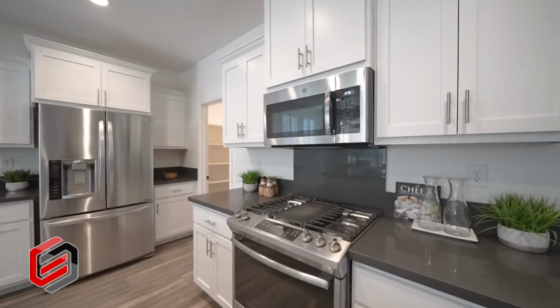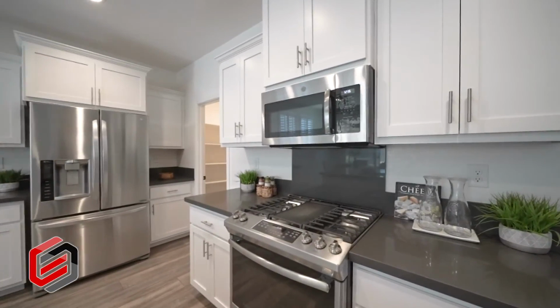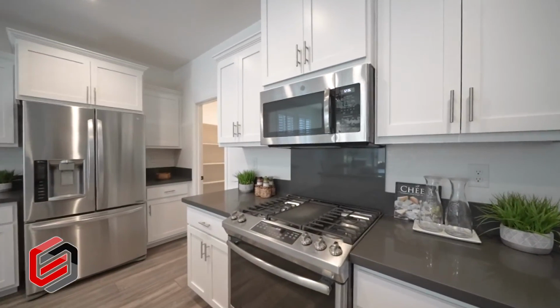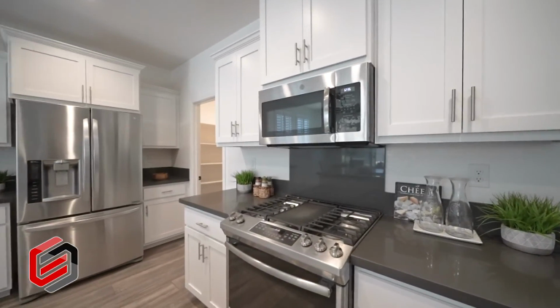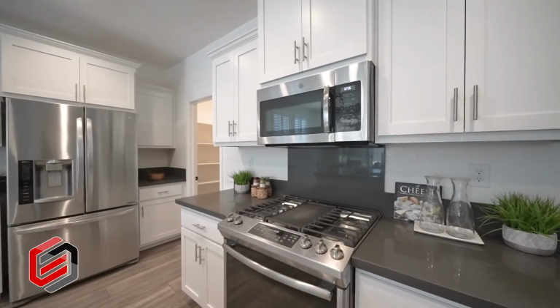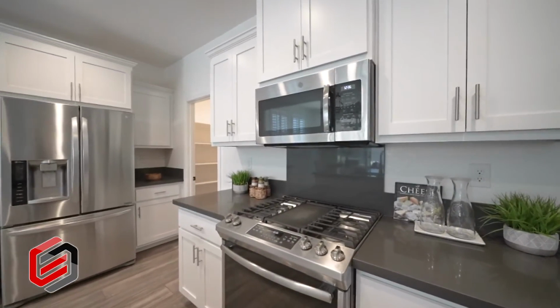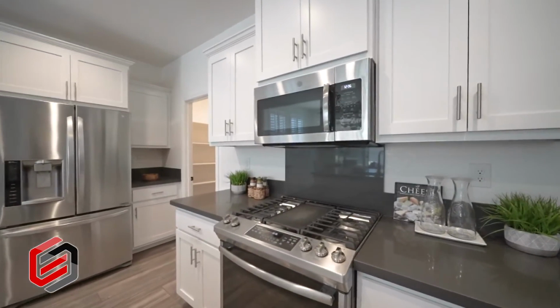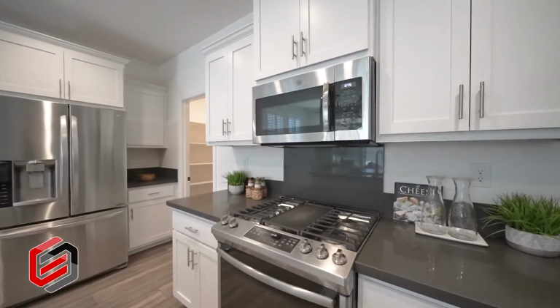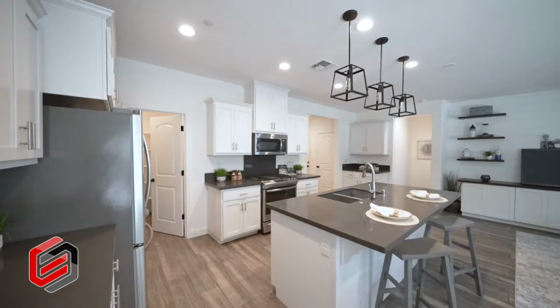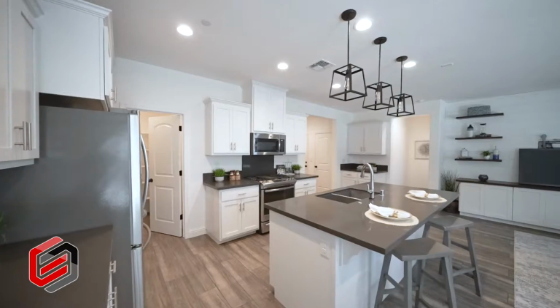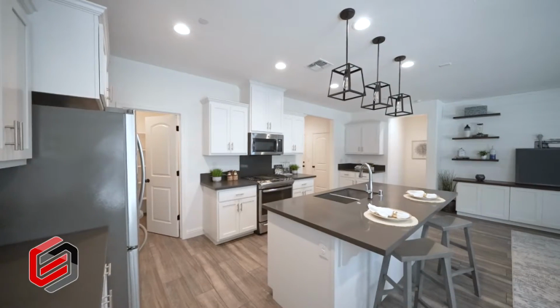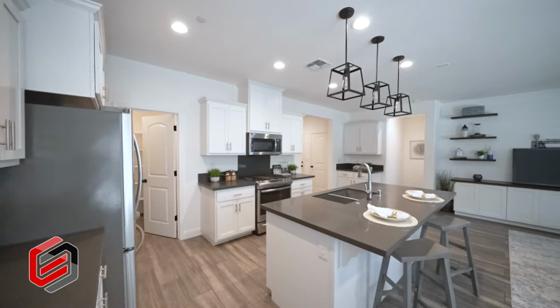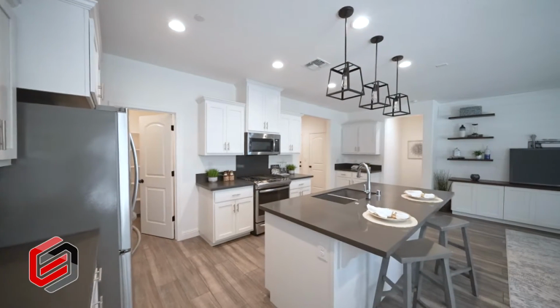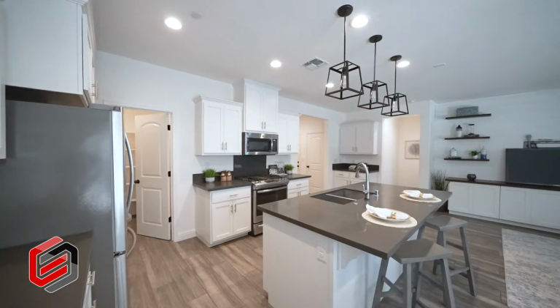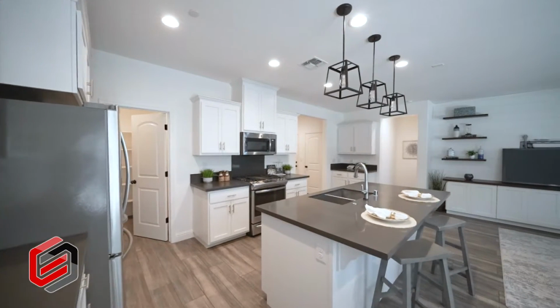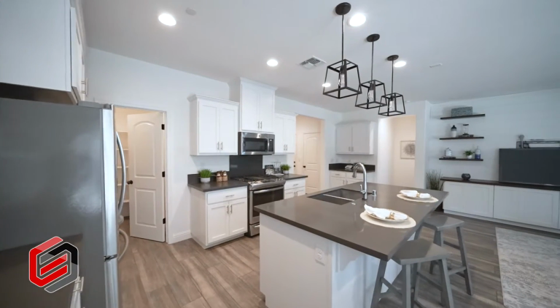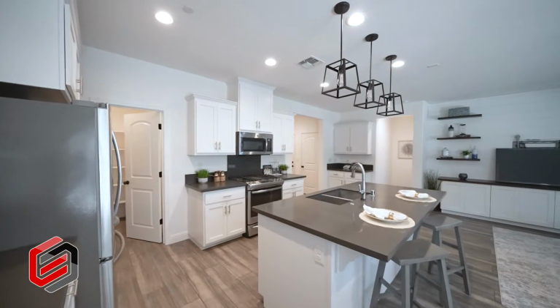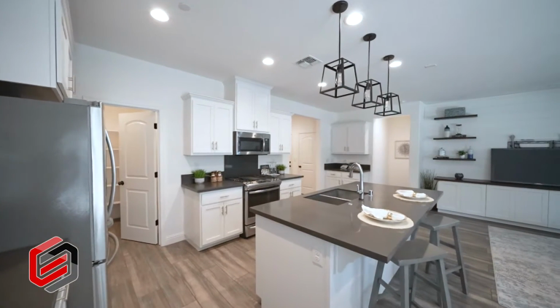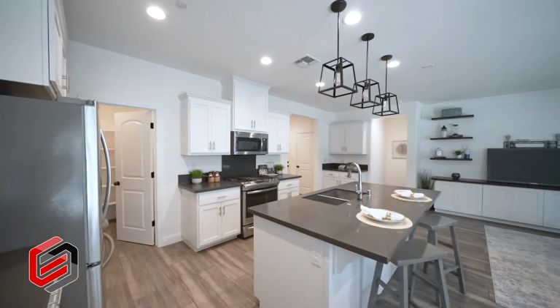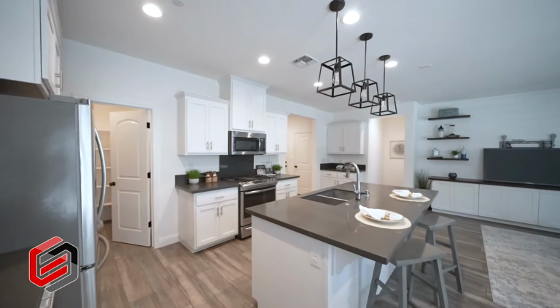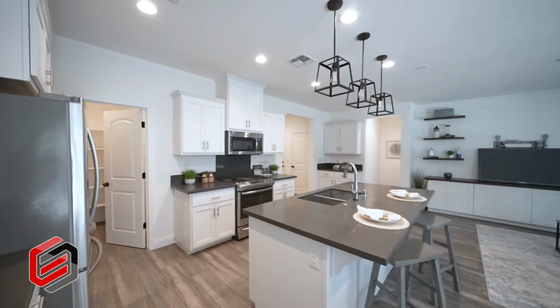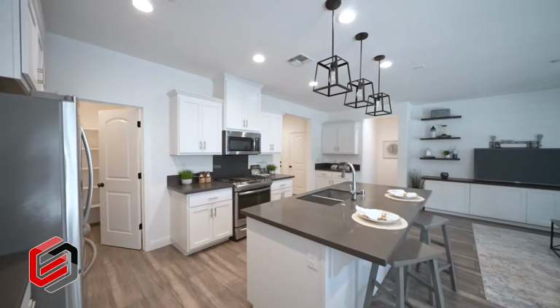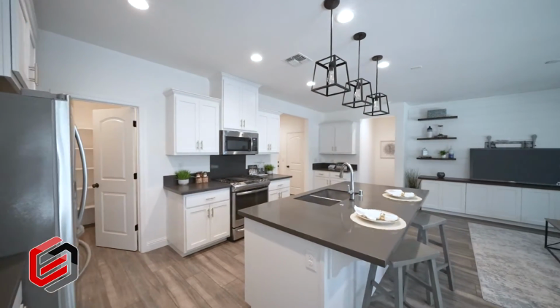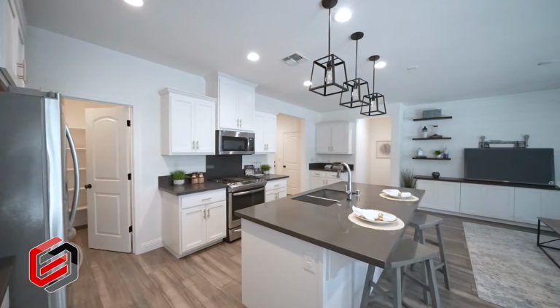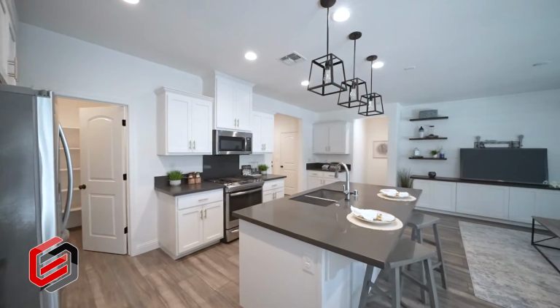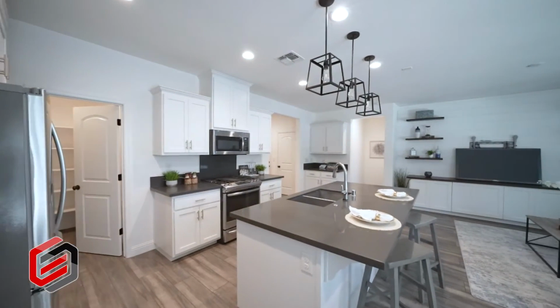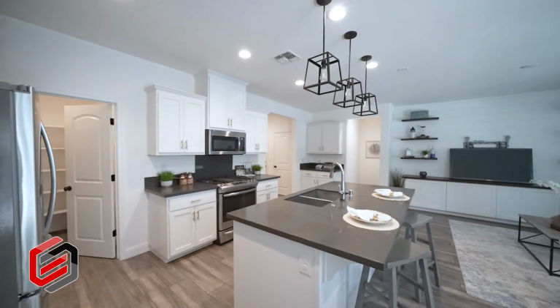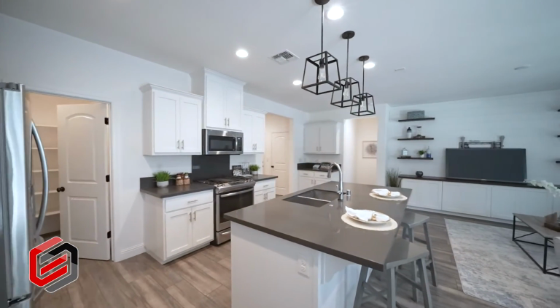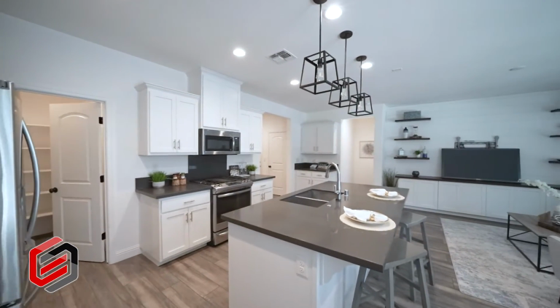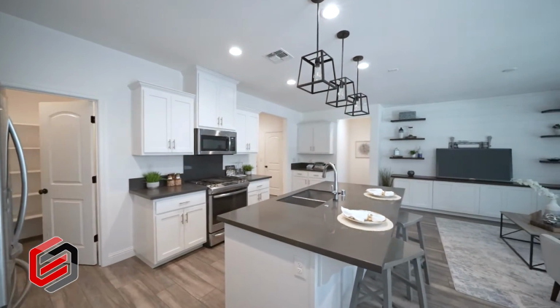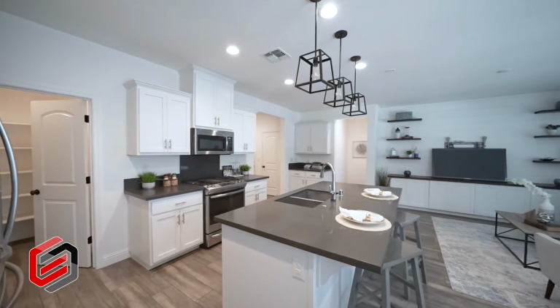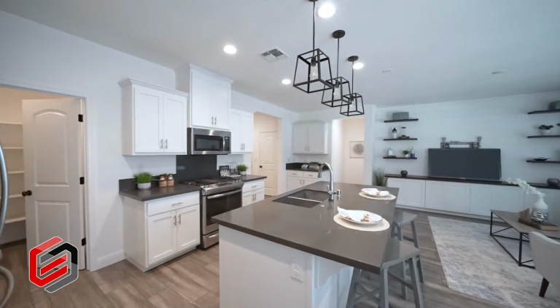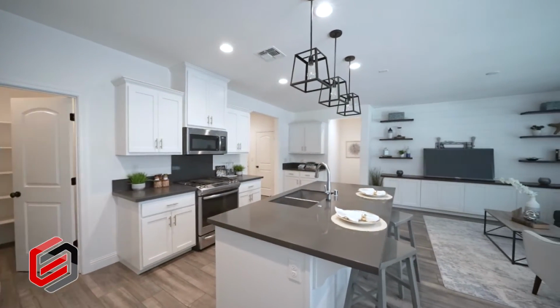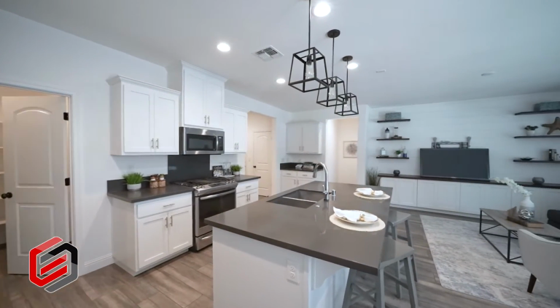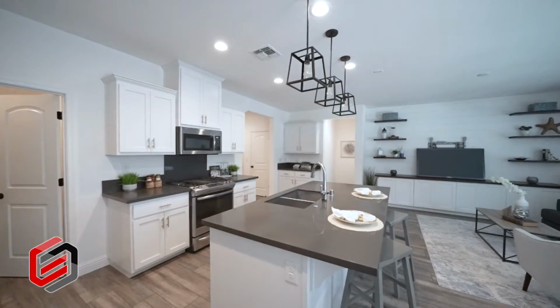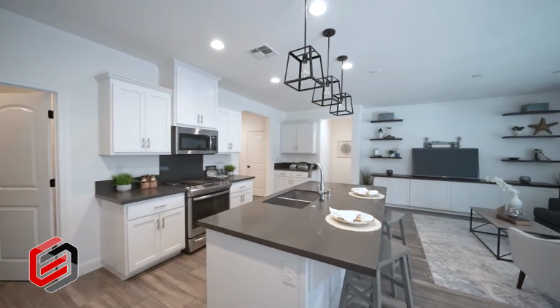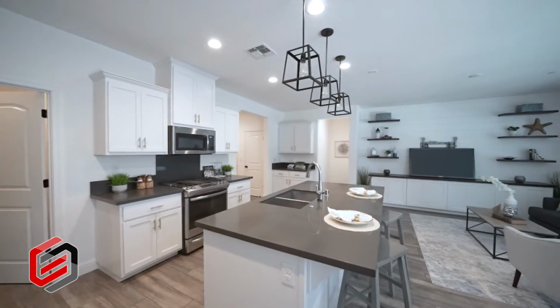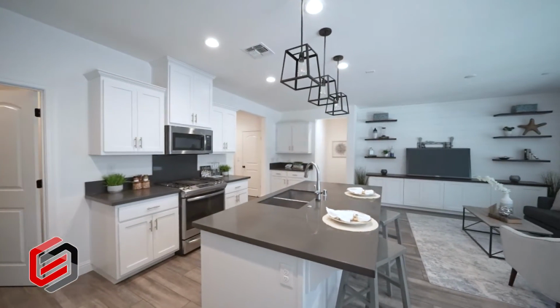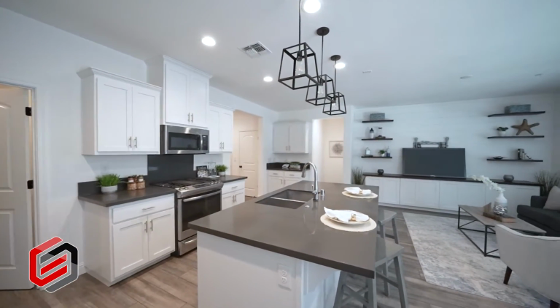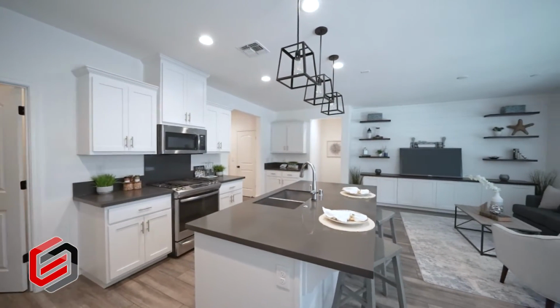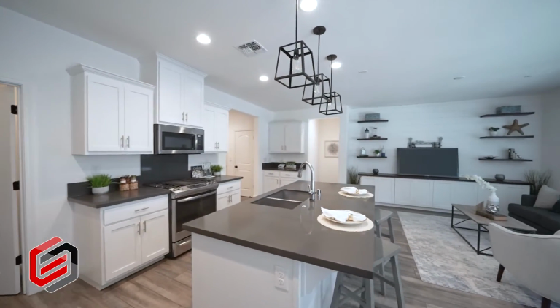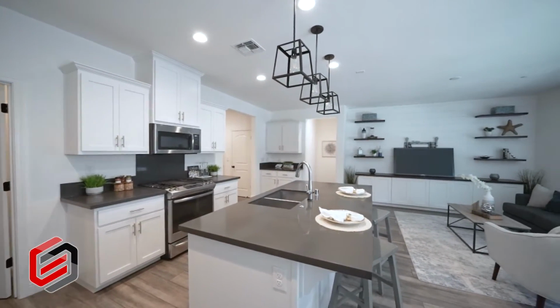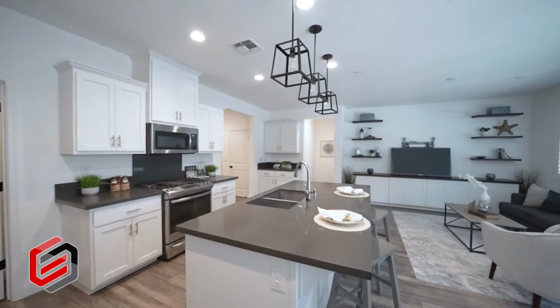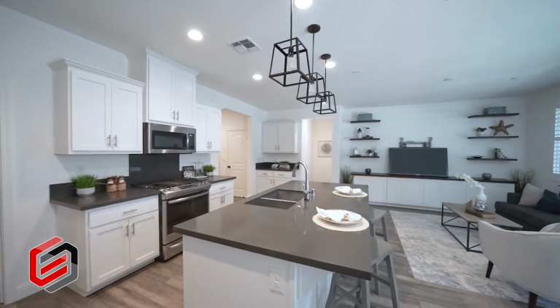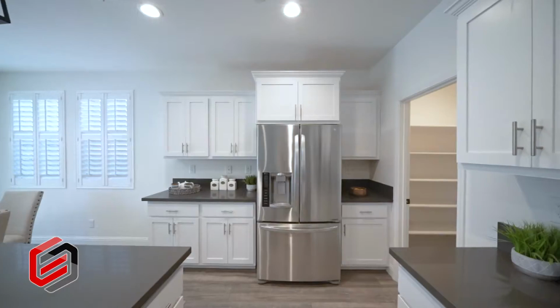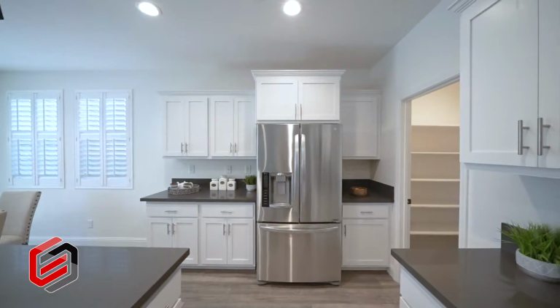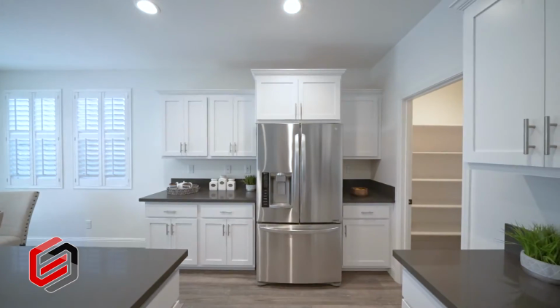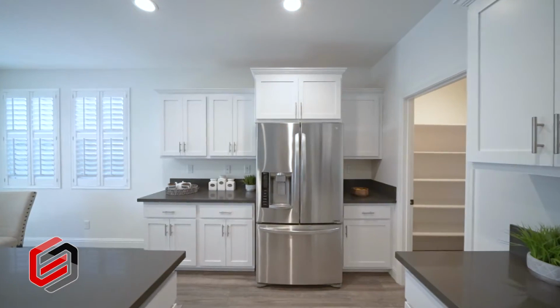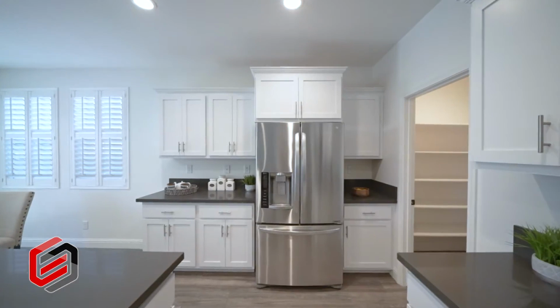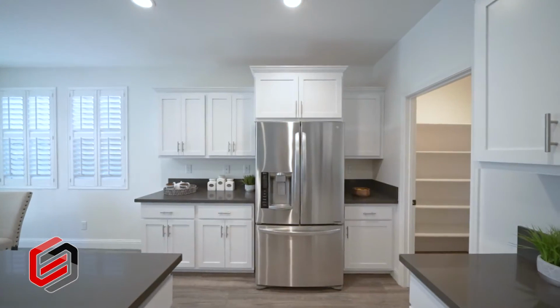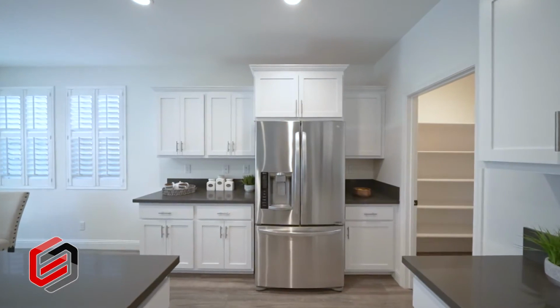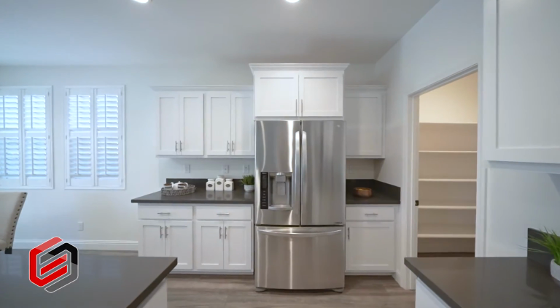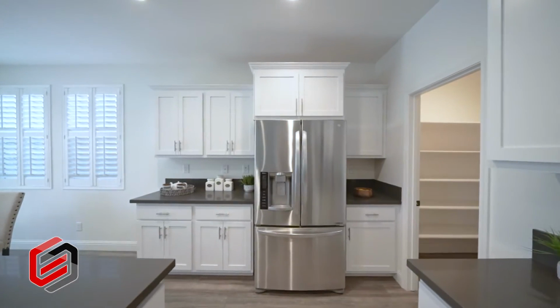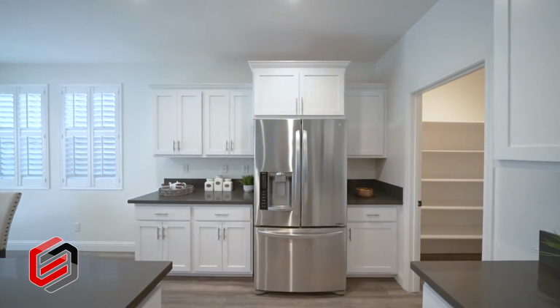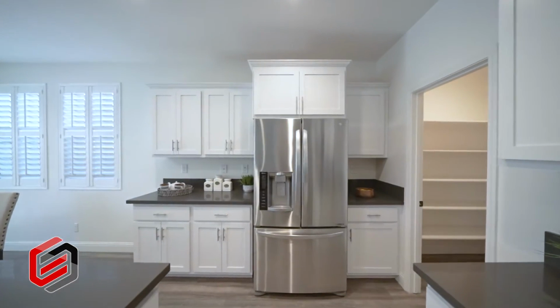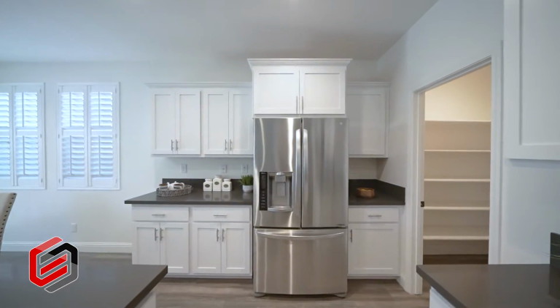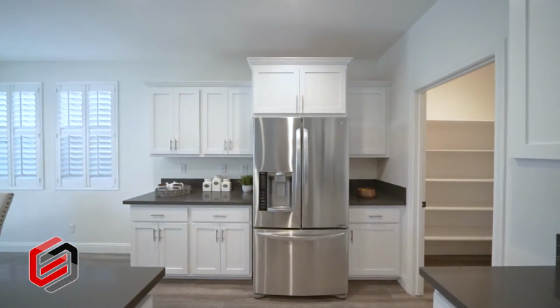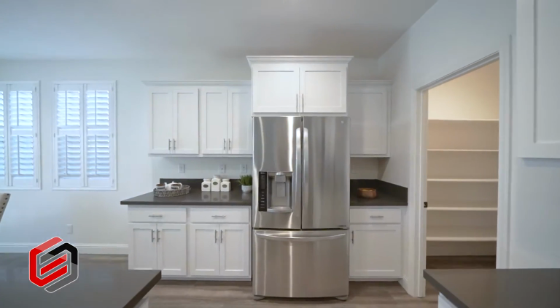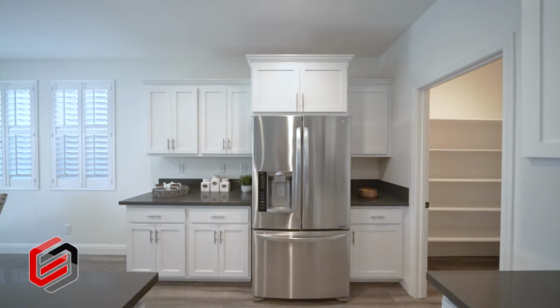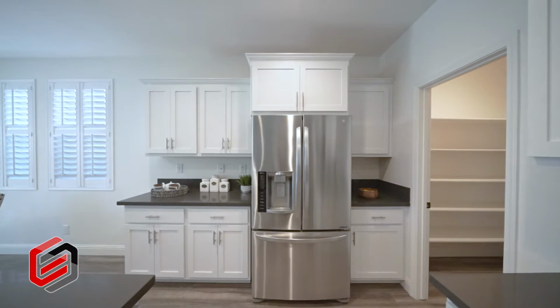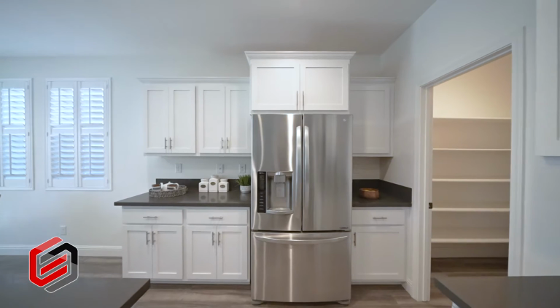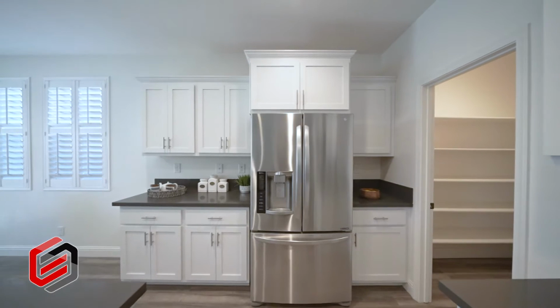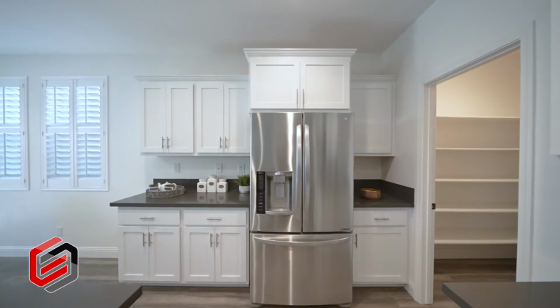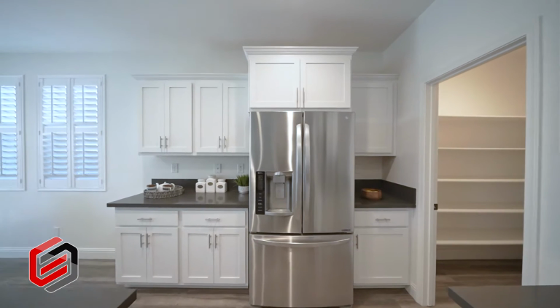Featuring quartz countertops, stainless steel appliances, an island for extra prep space, and plenty of storage options.